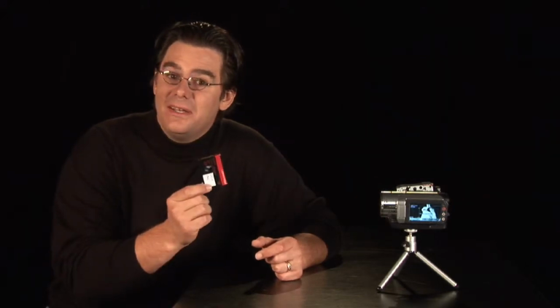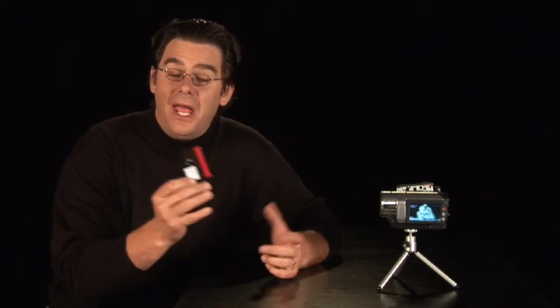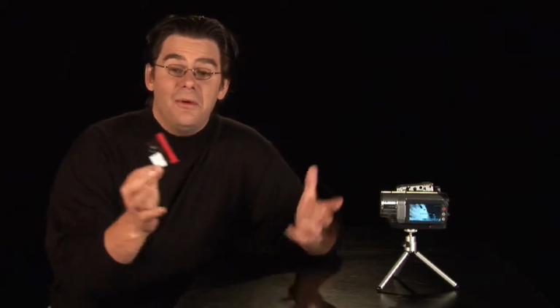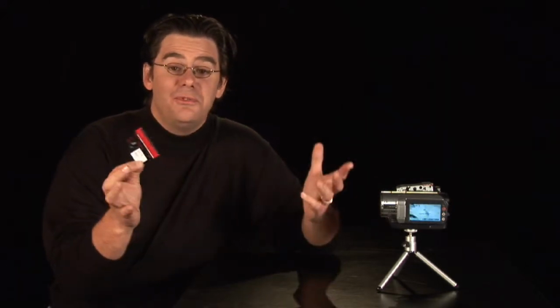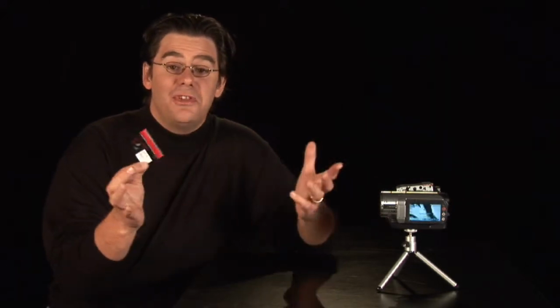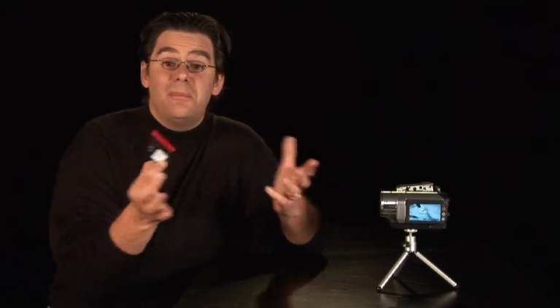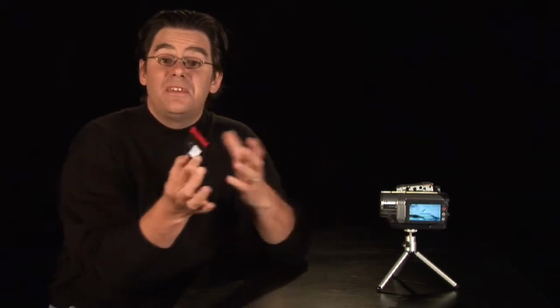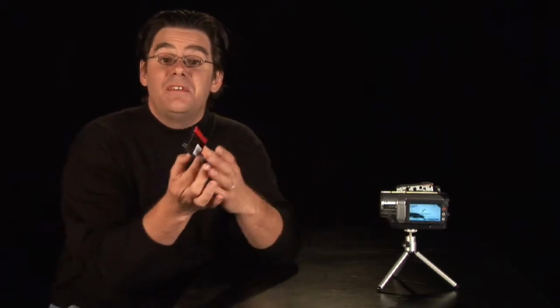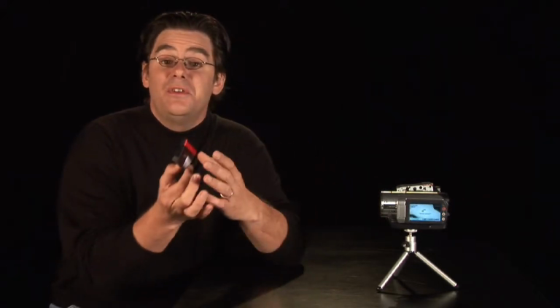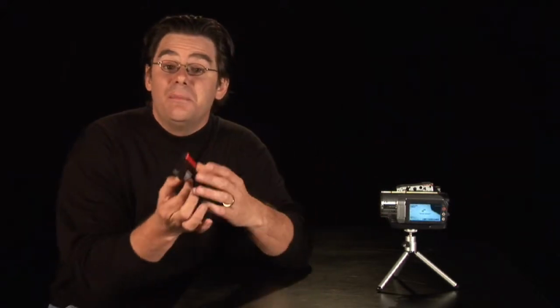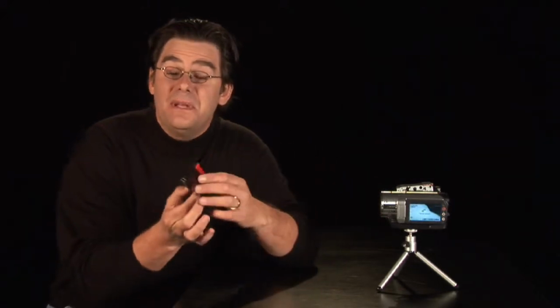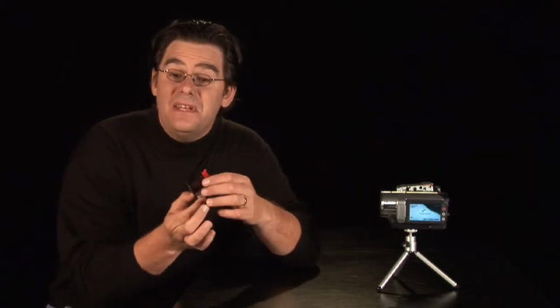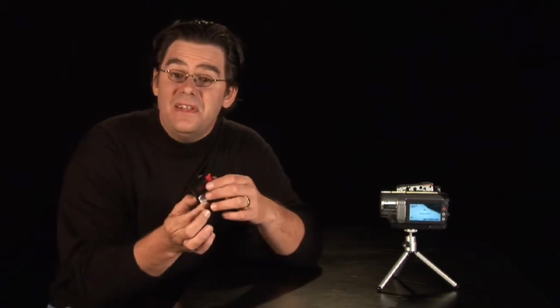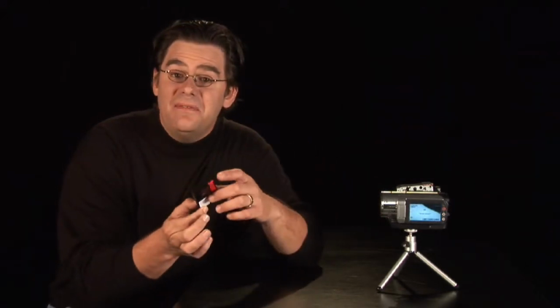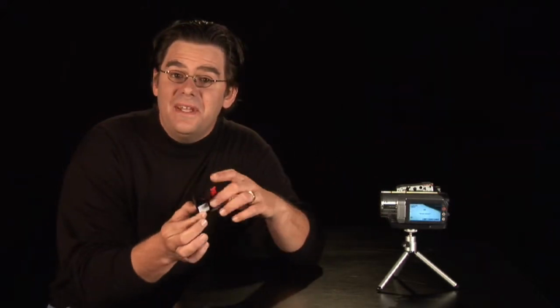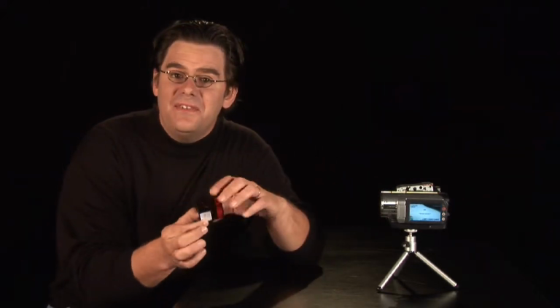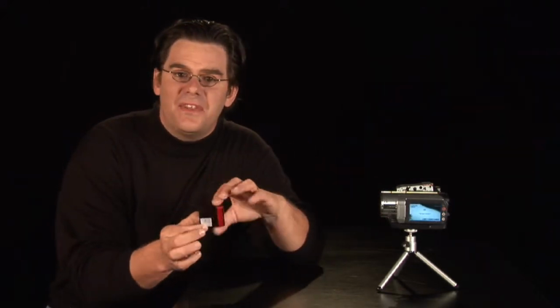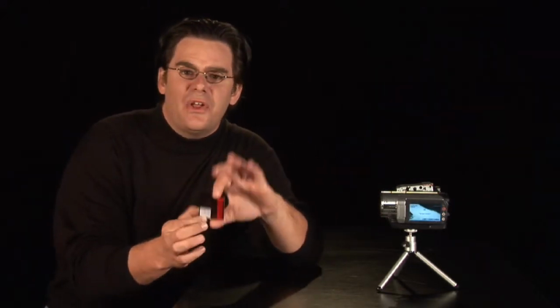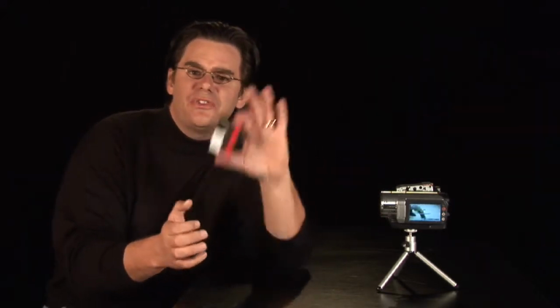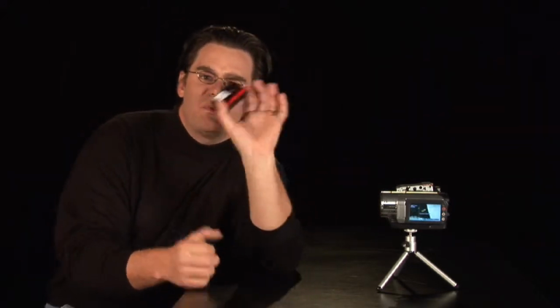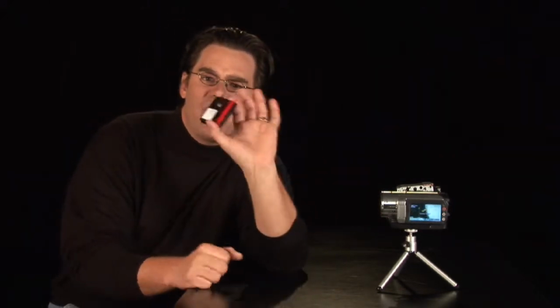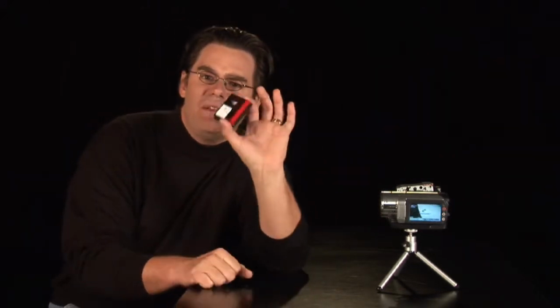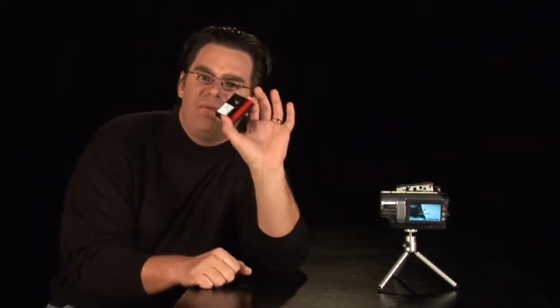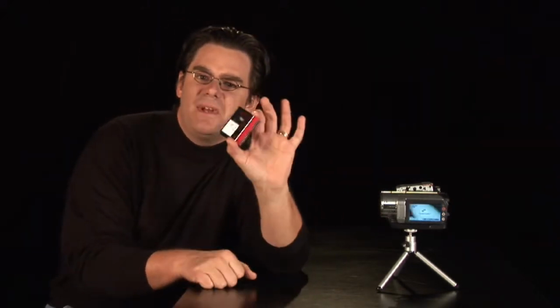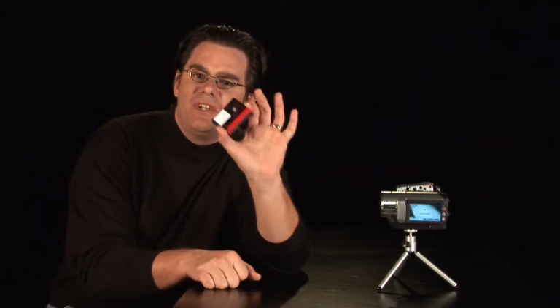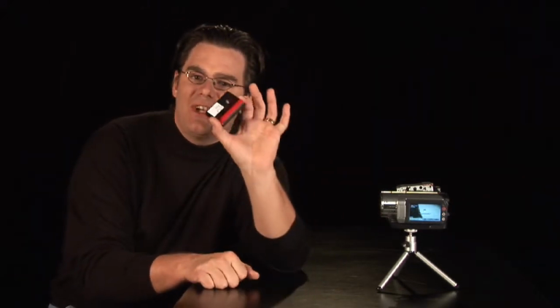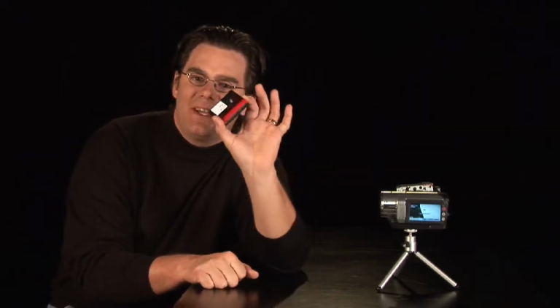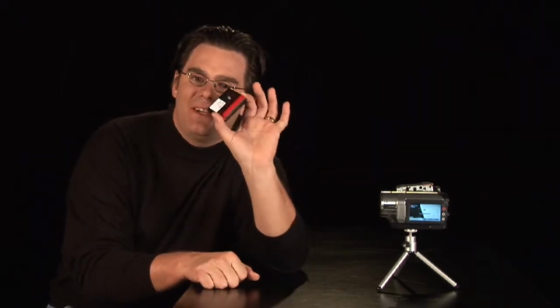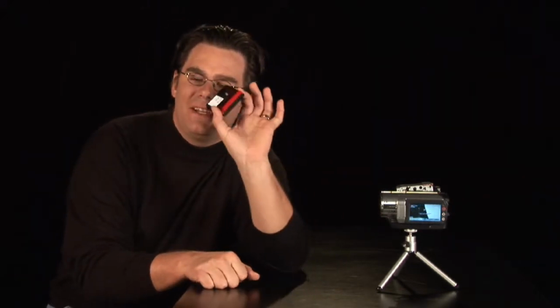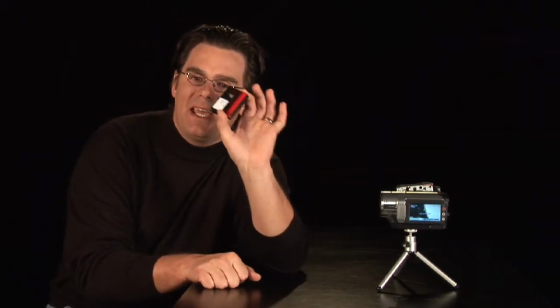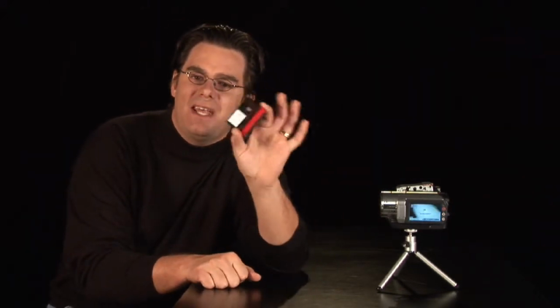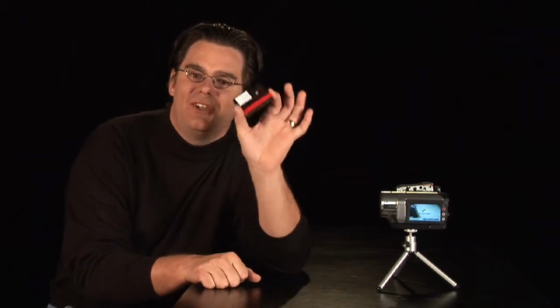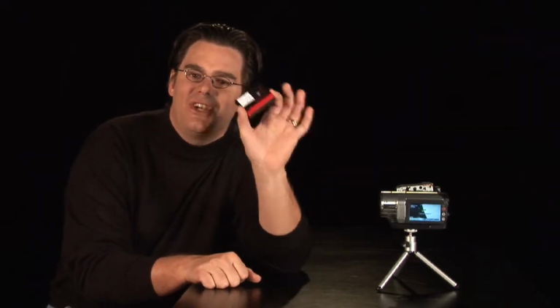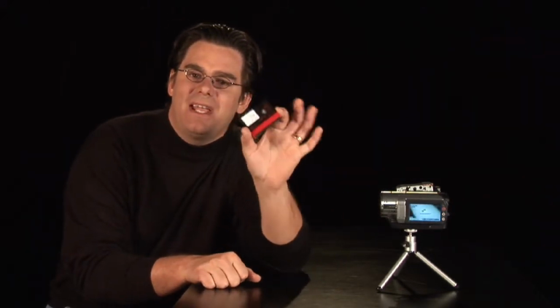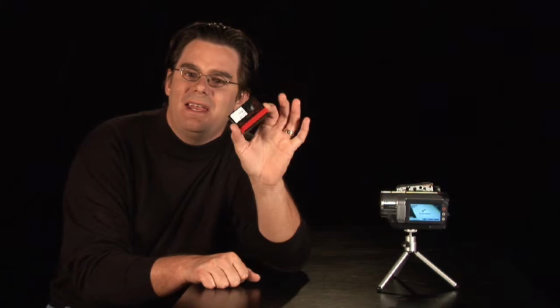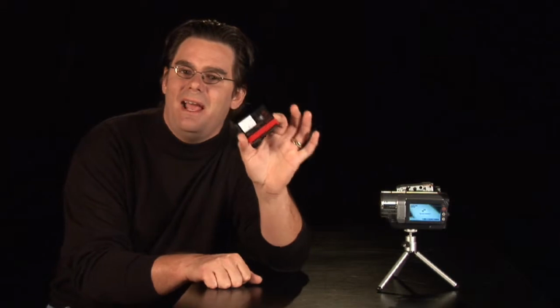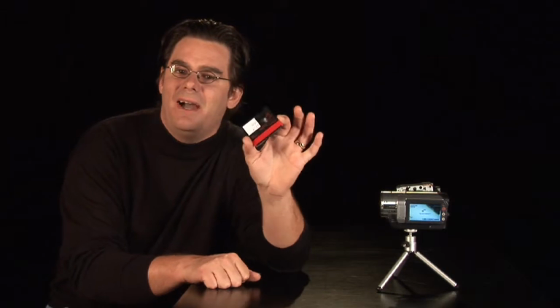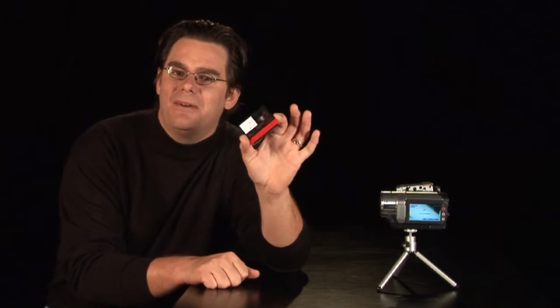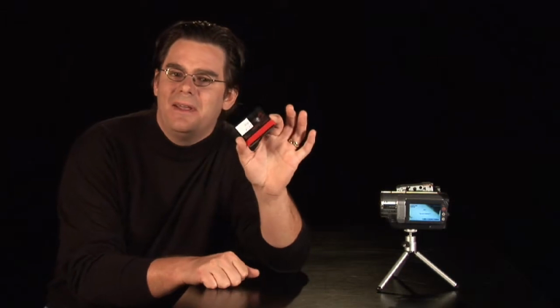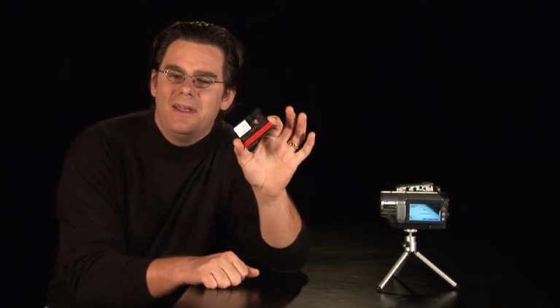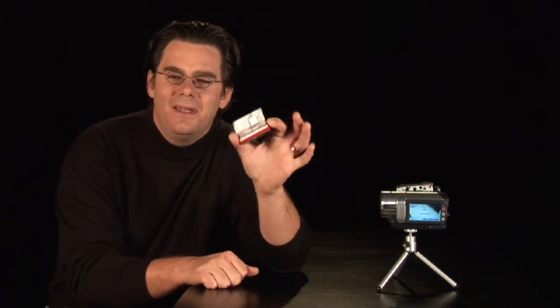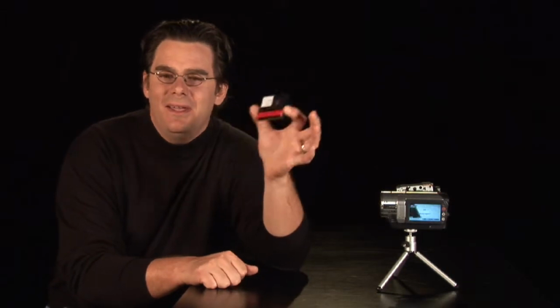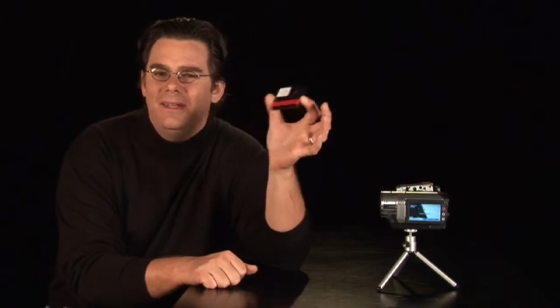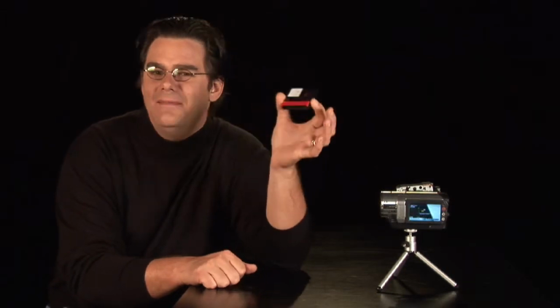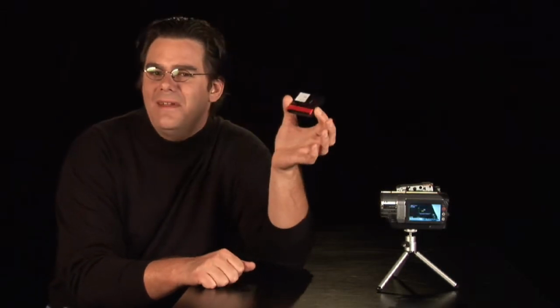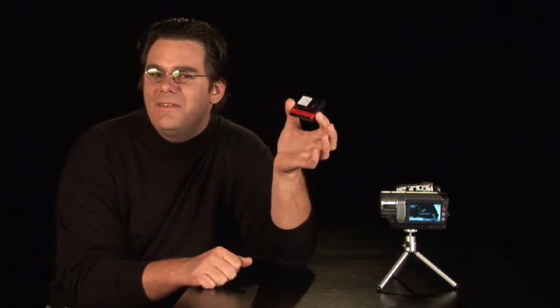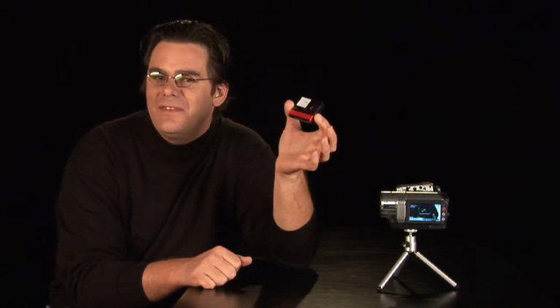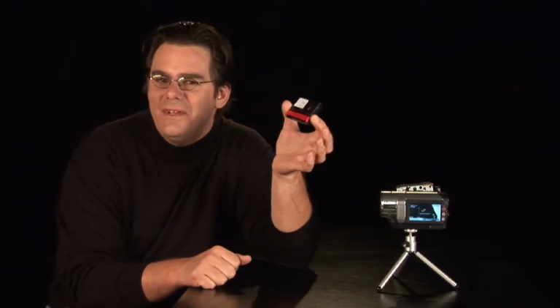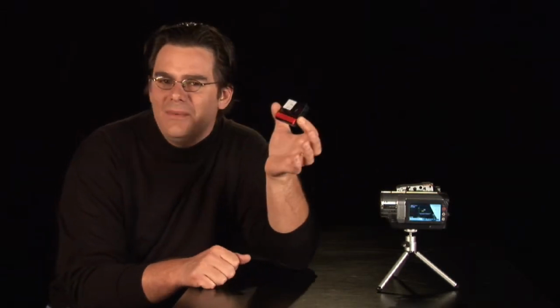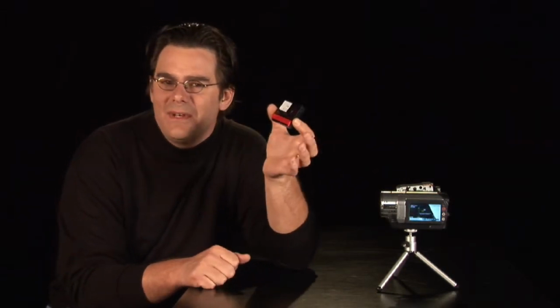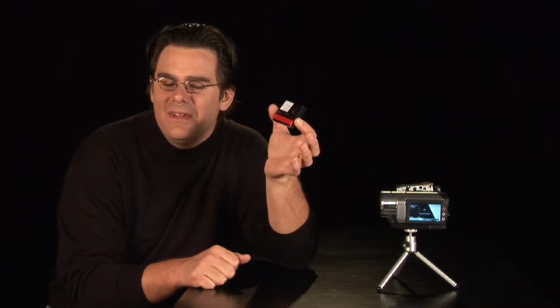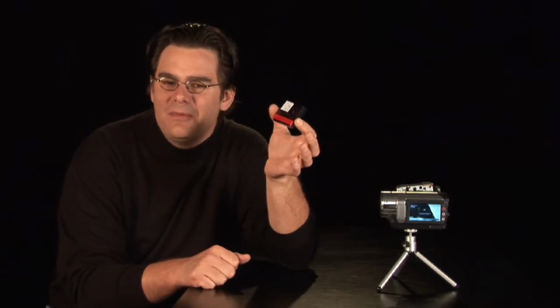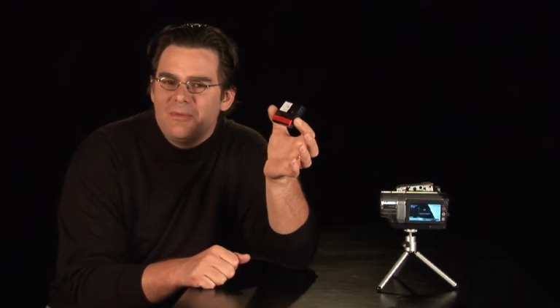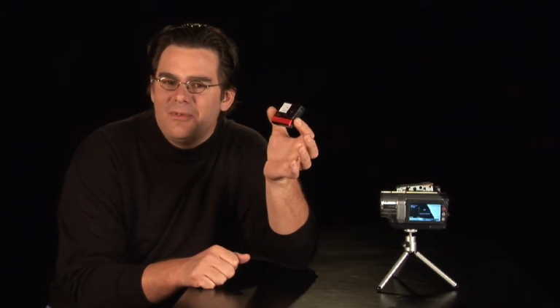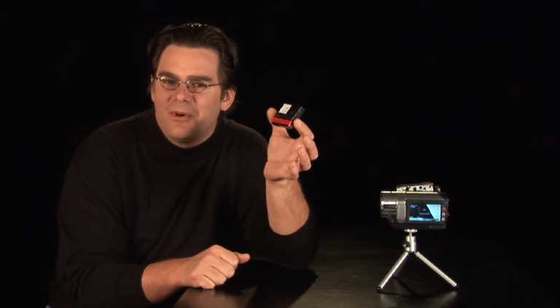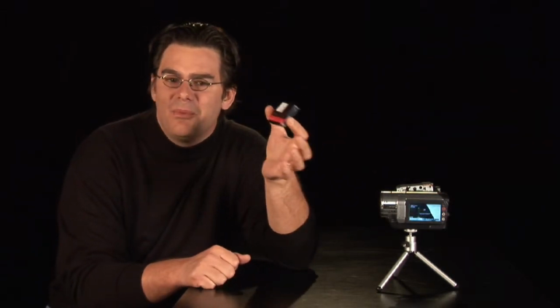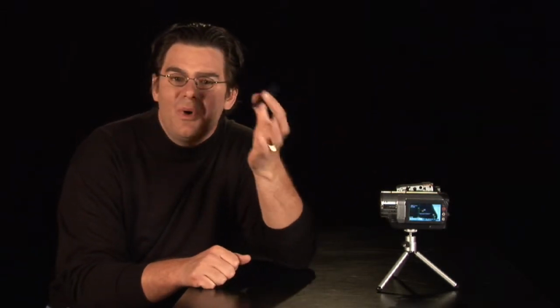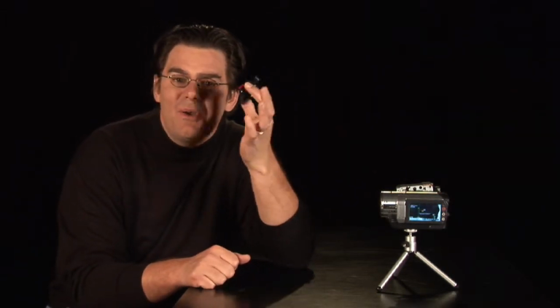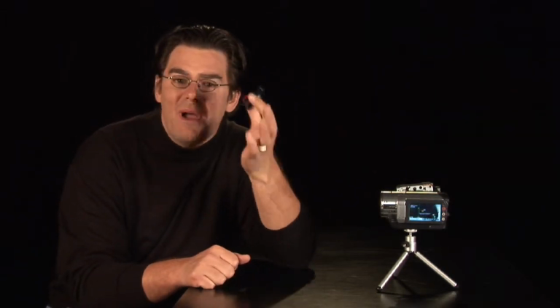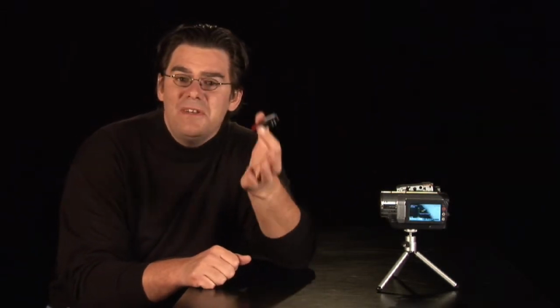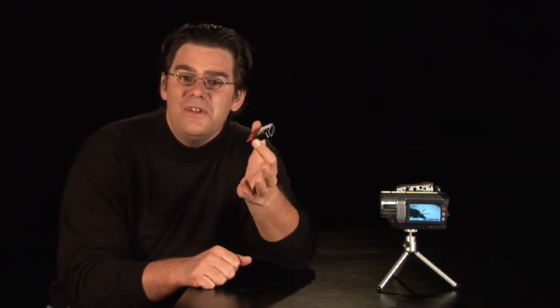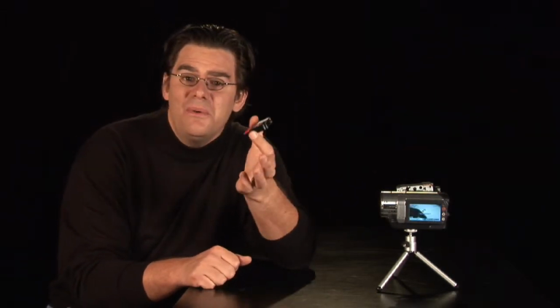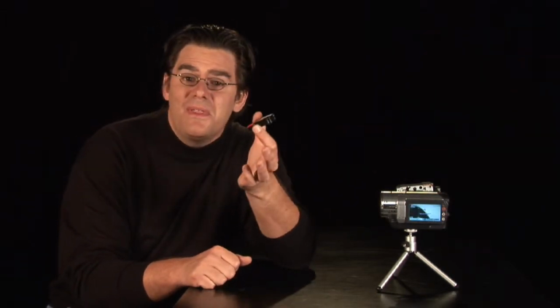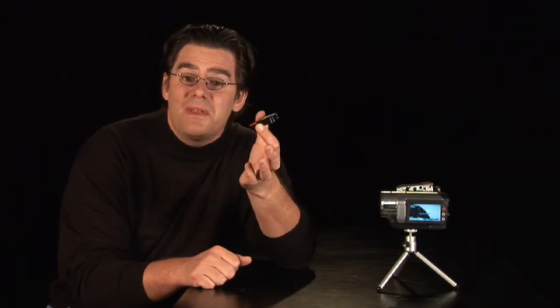Now, if someone's given you a mini DV and said there's some great footage on here, you've got to check it out — and you've never seen one of these before. What do I do with it?